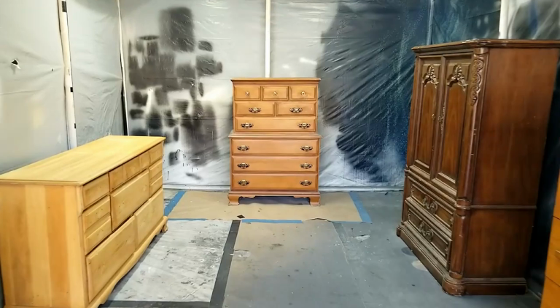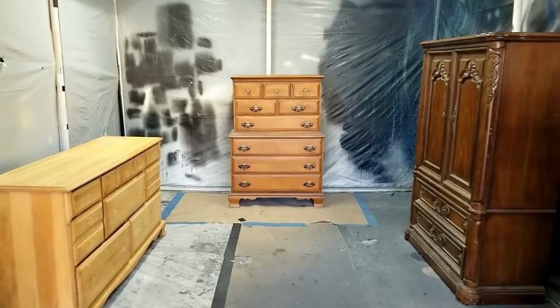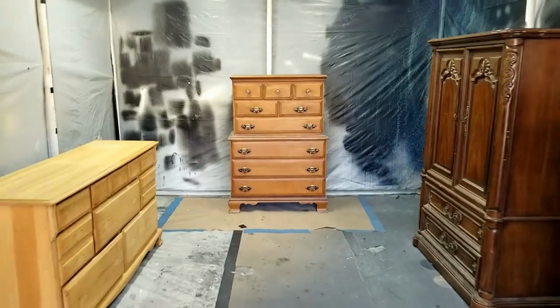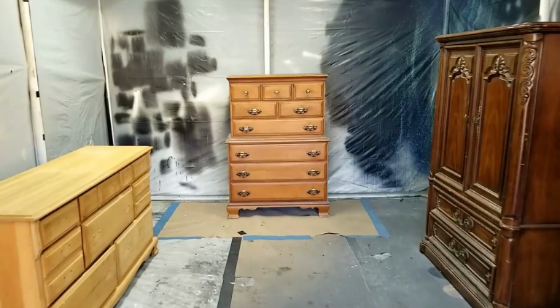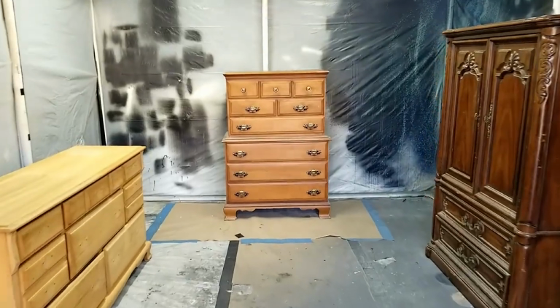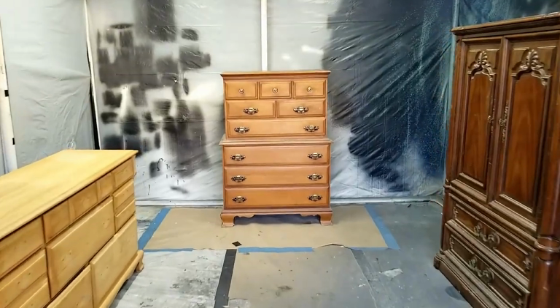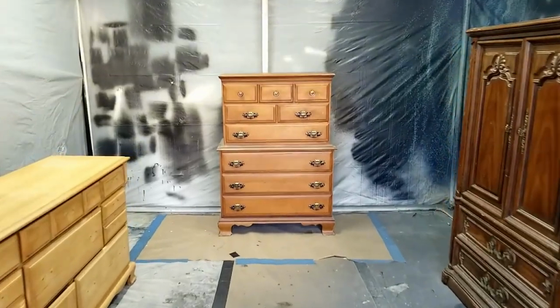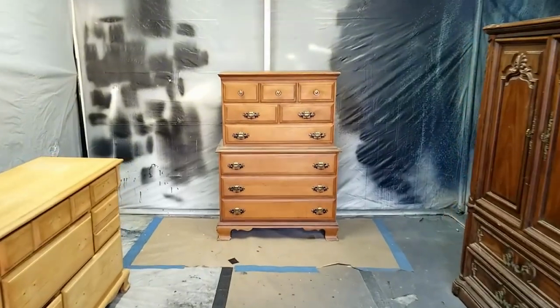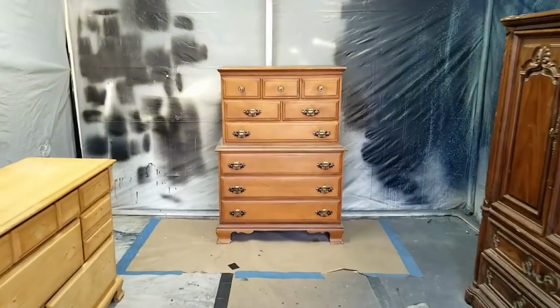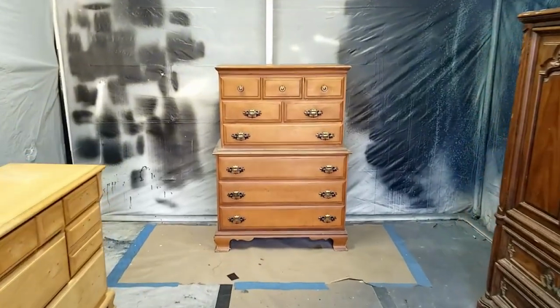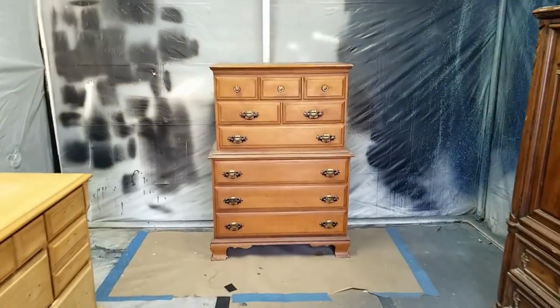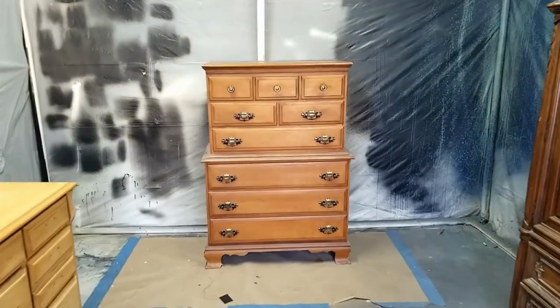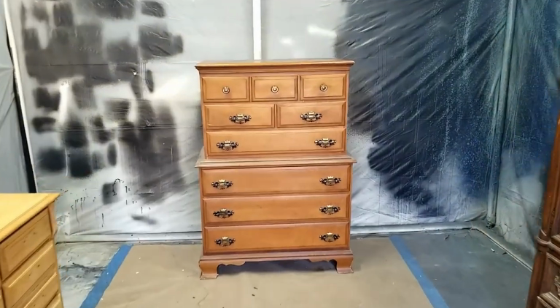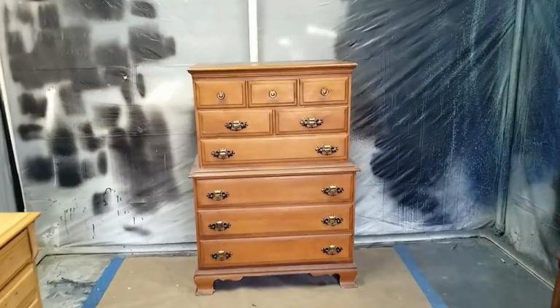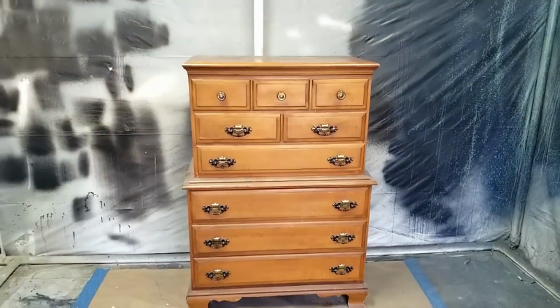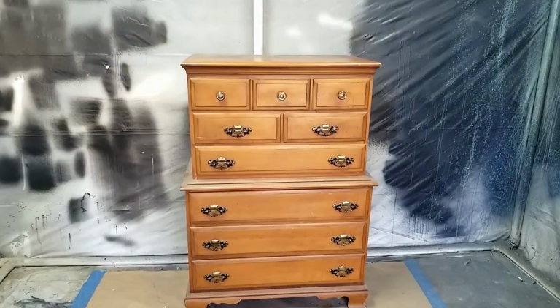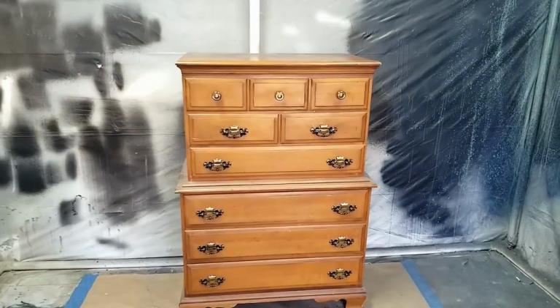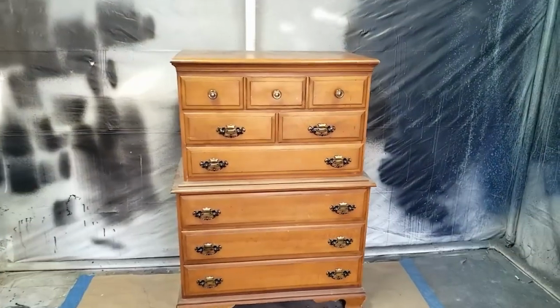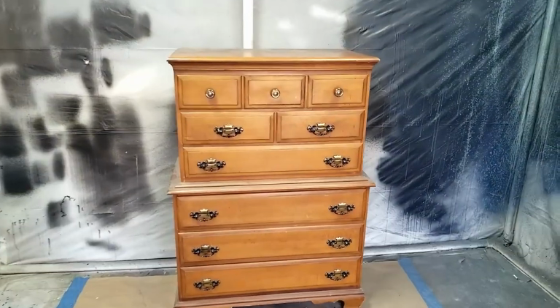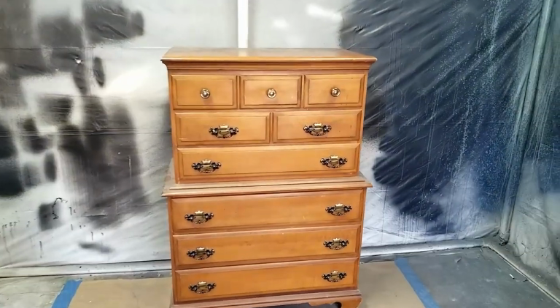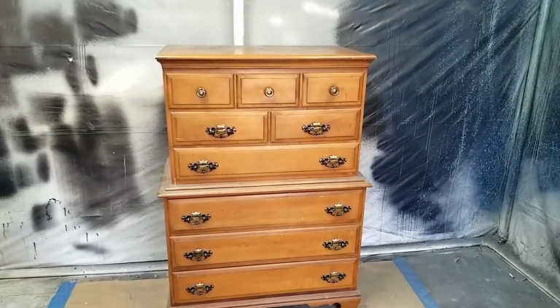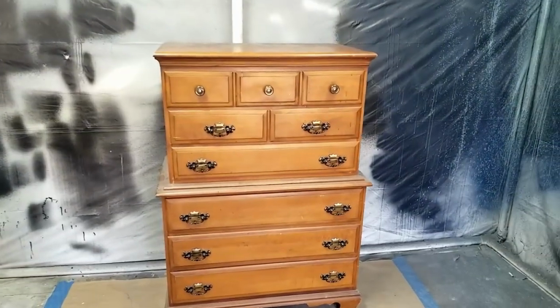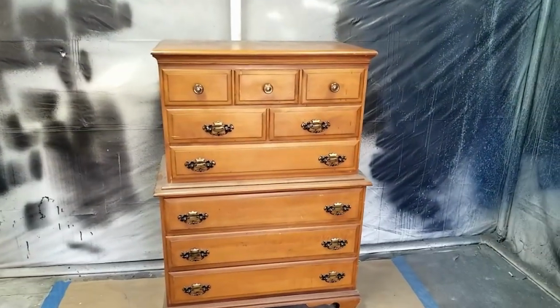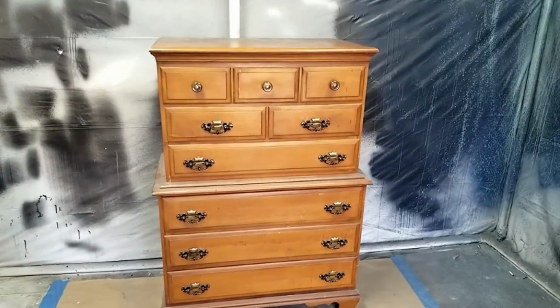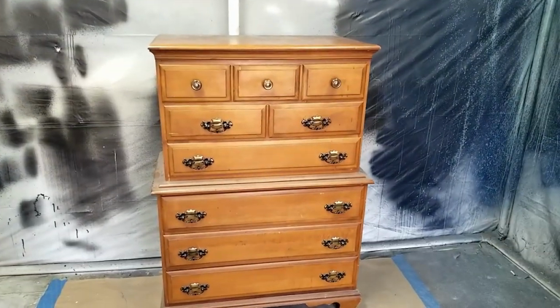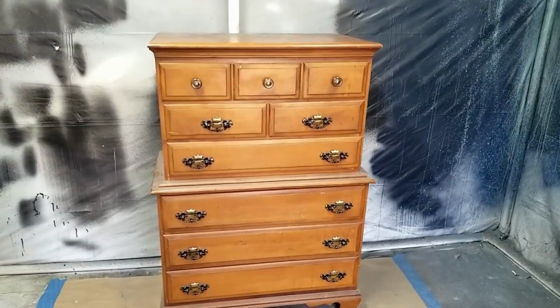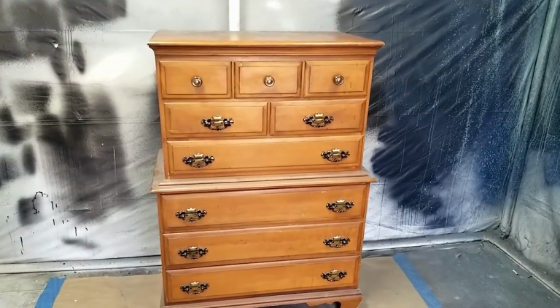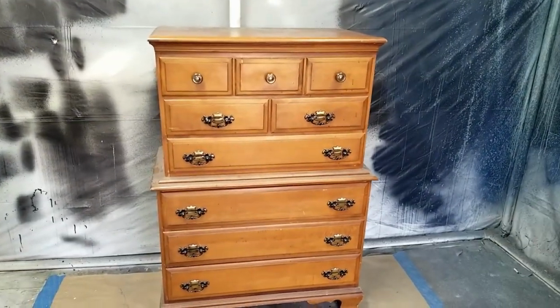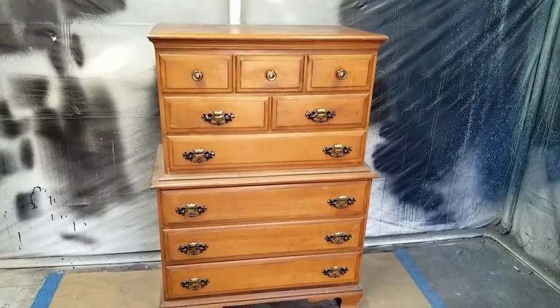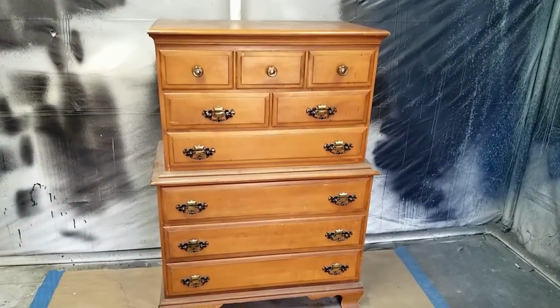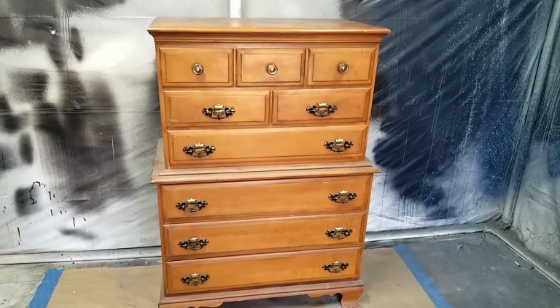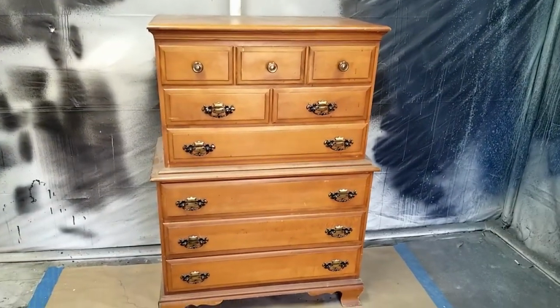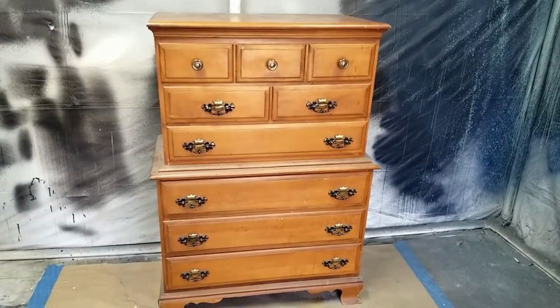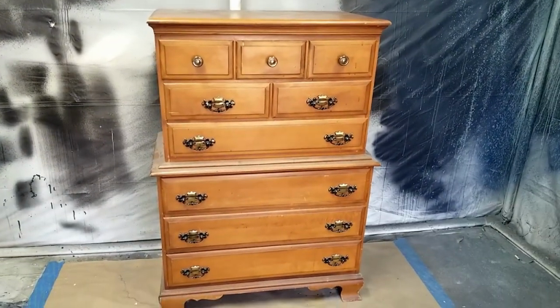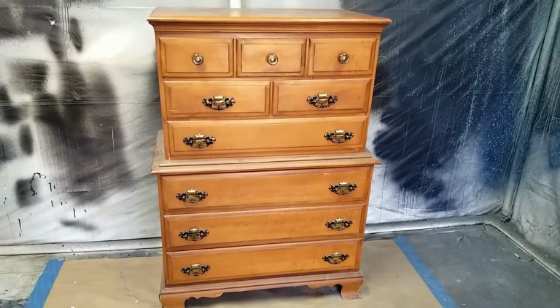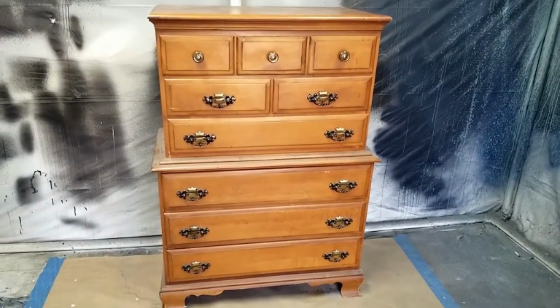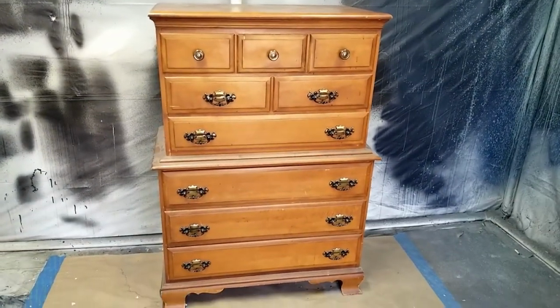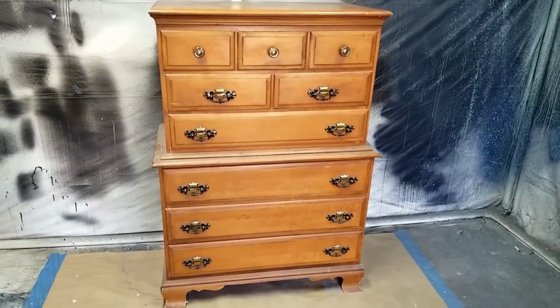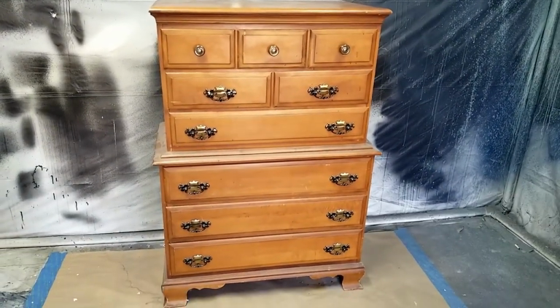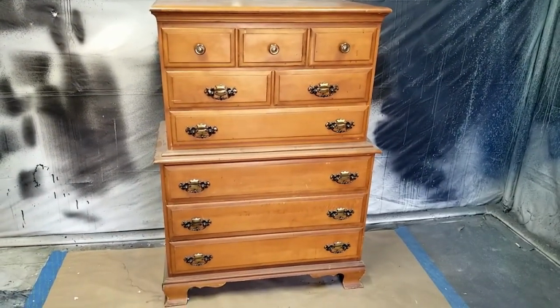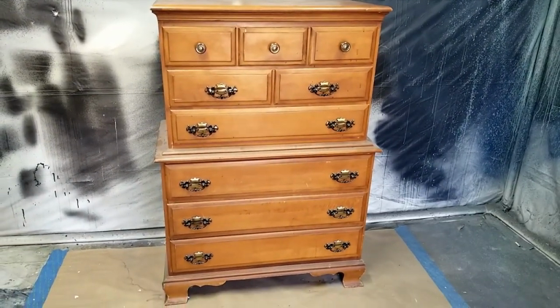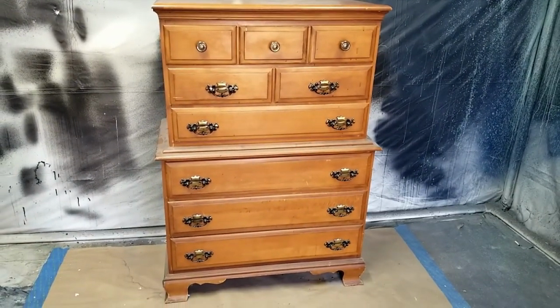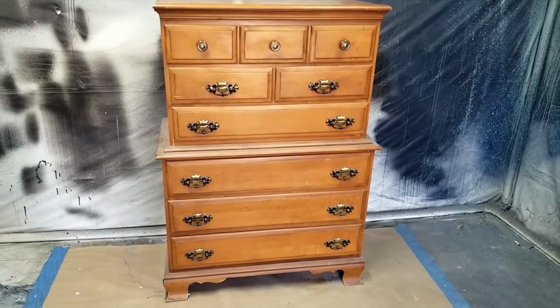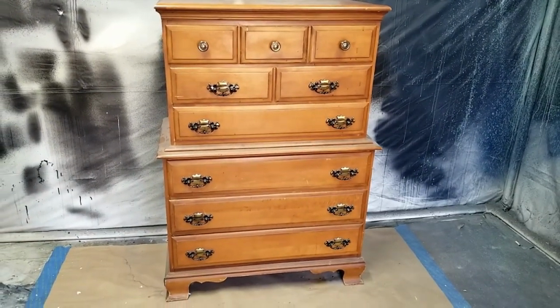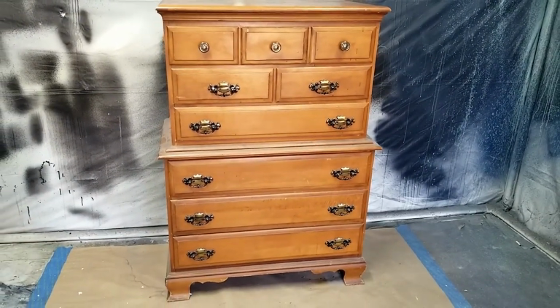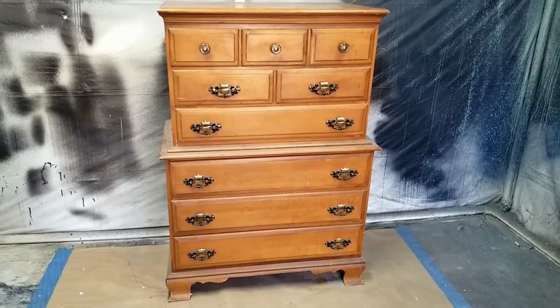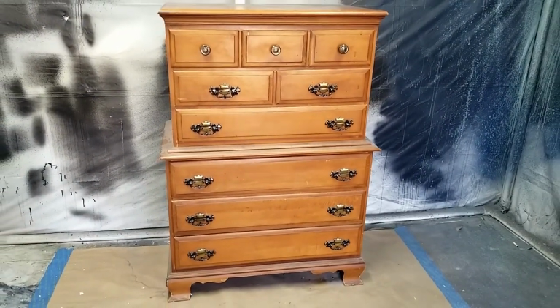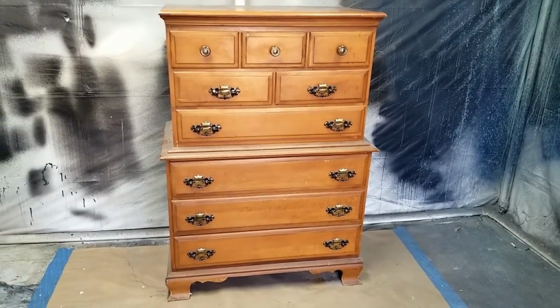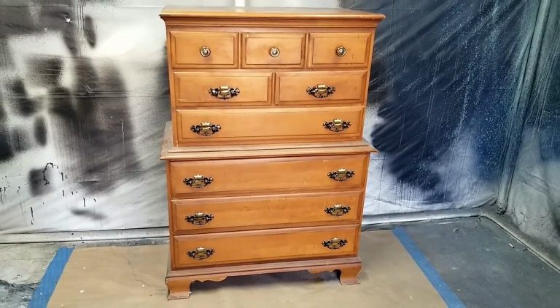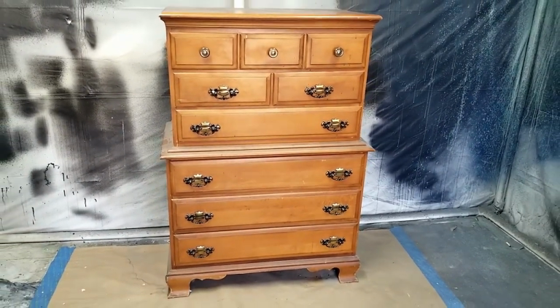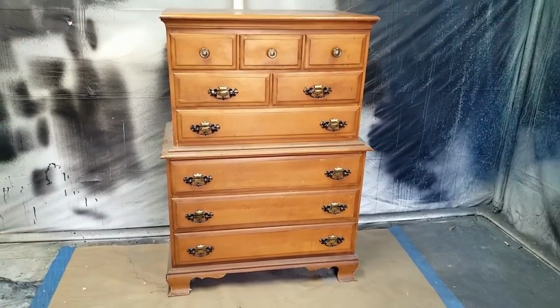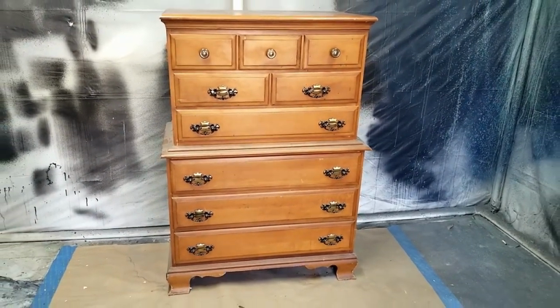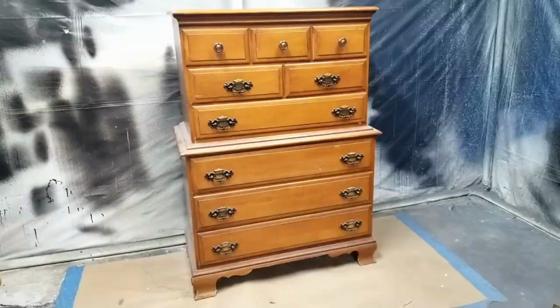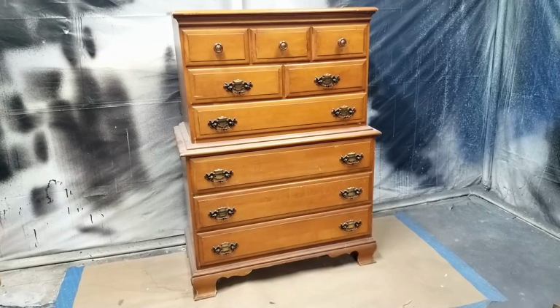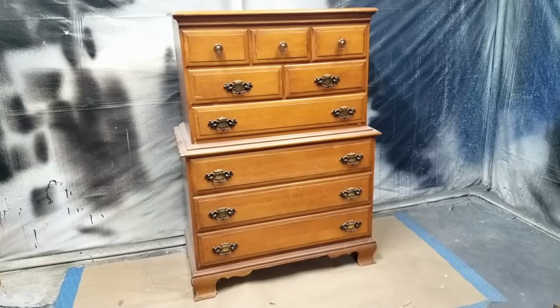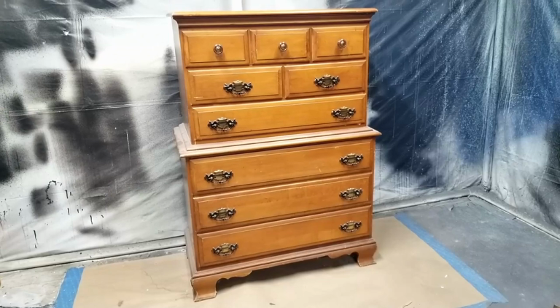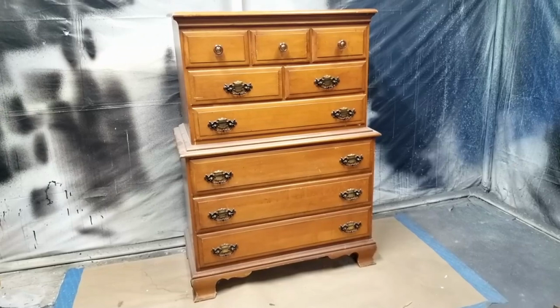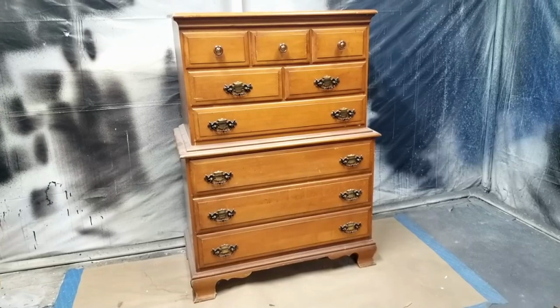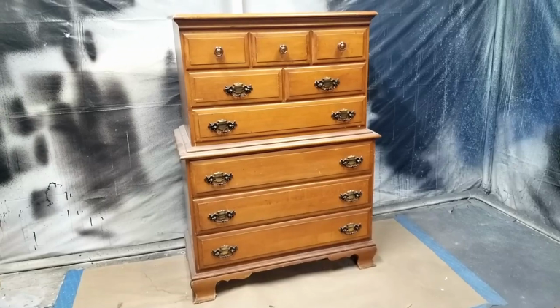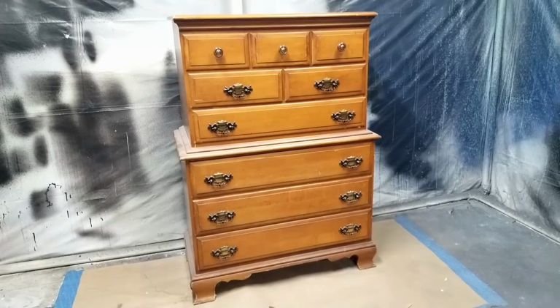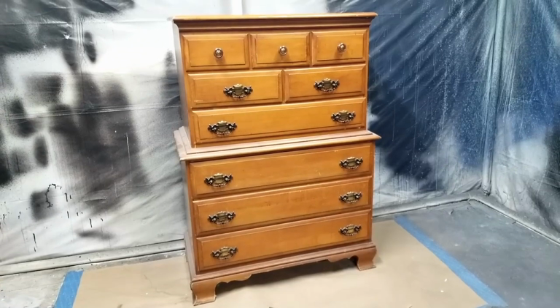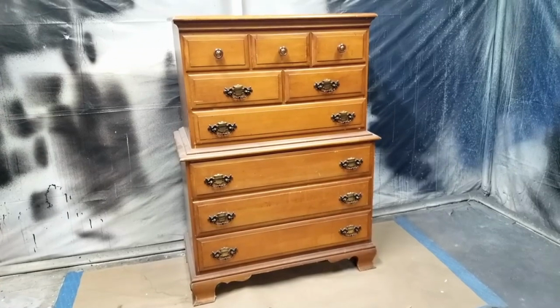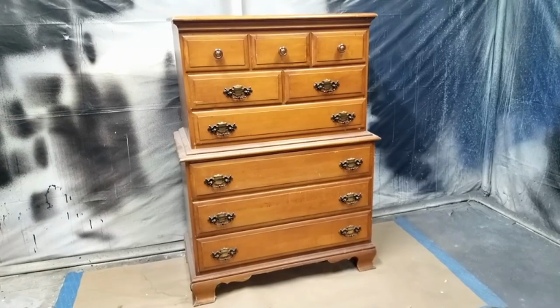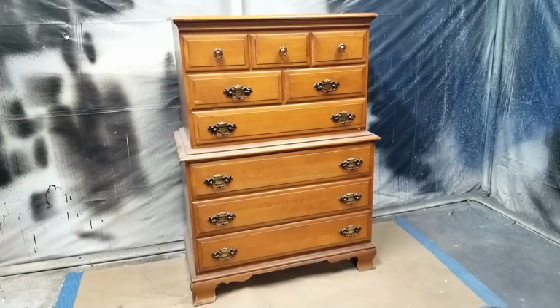Hello everyone. I got this dresser from a thrift store for $20 a while back and I plan to flip it for a quick profit.